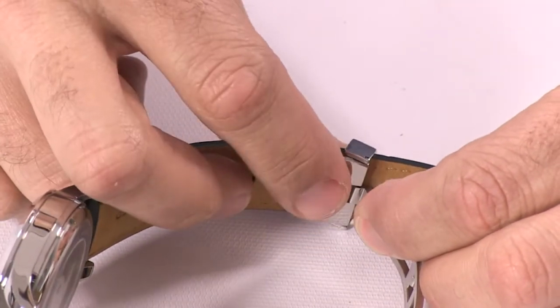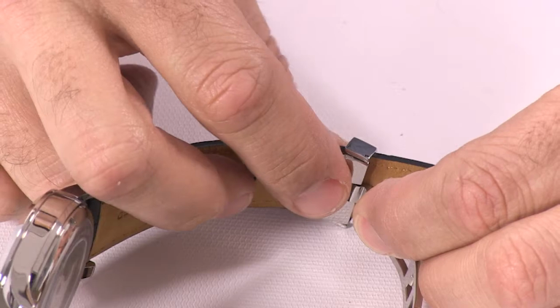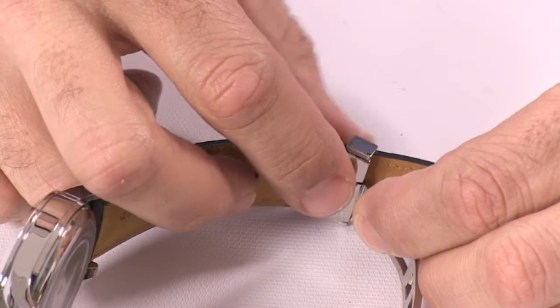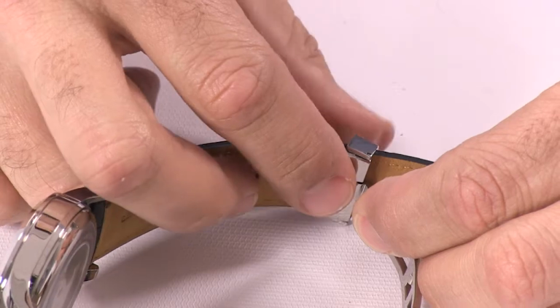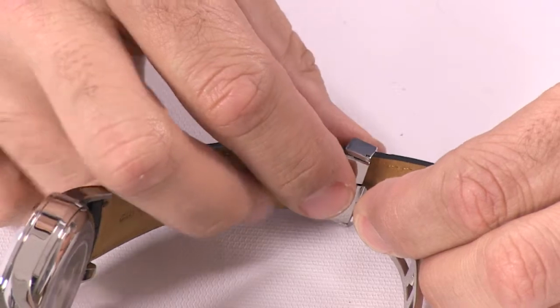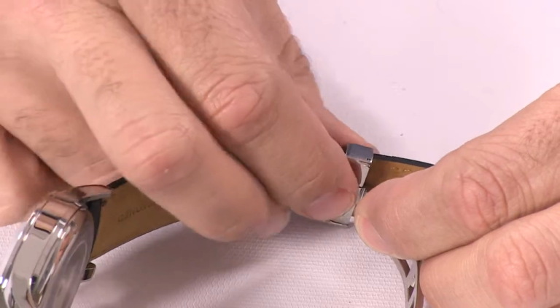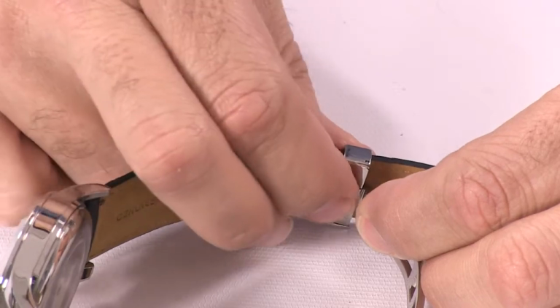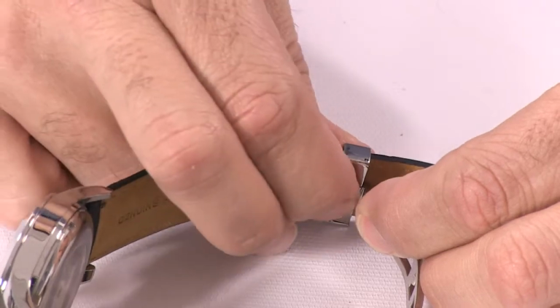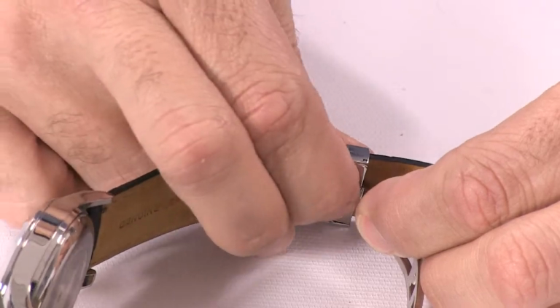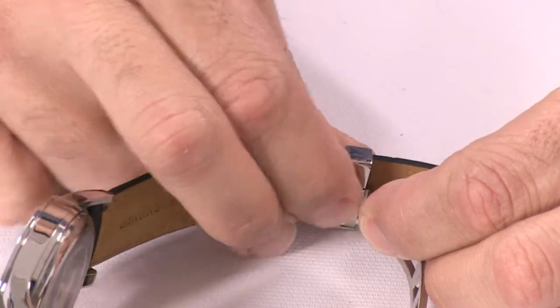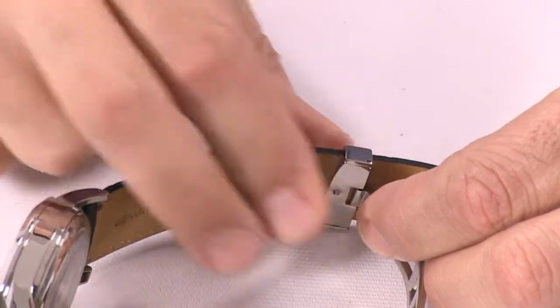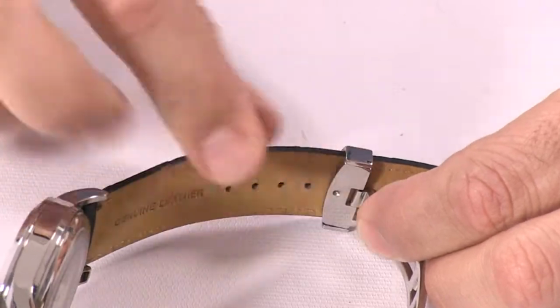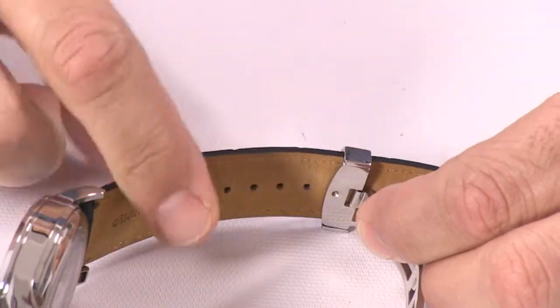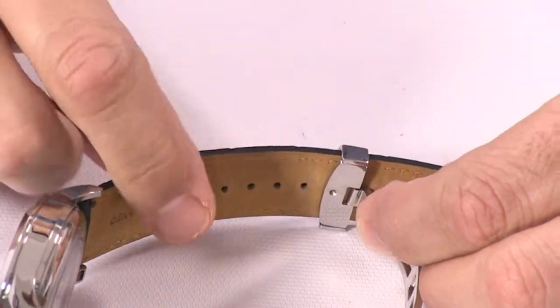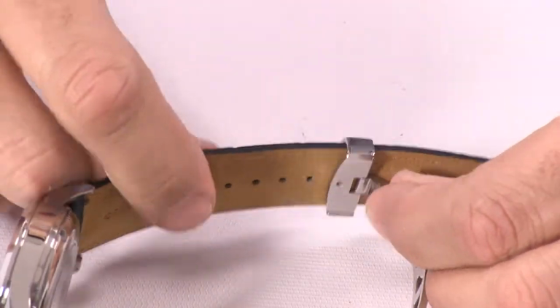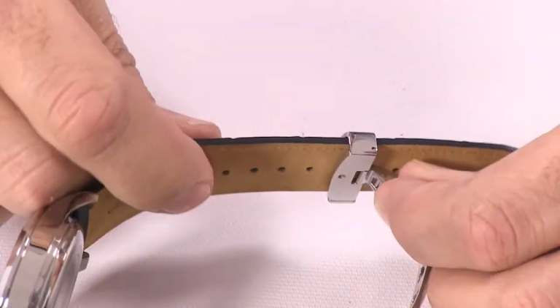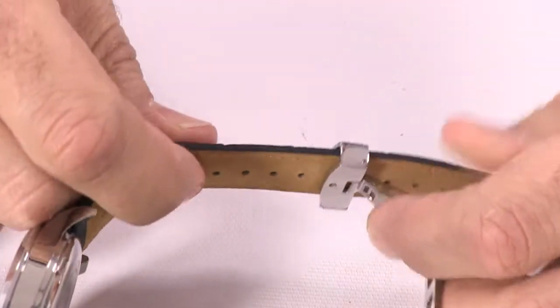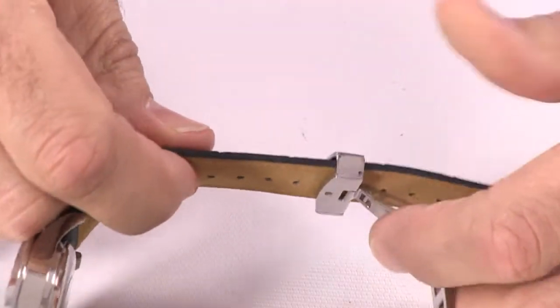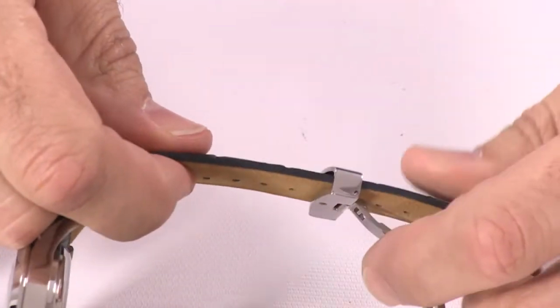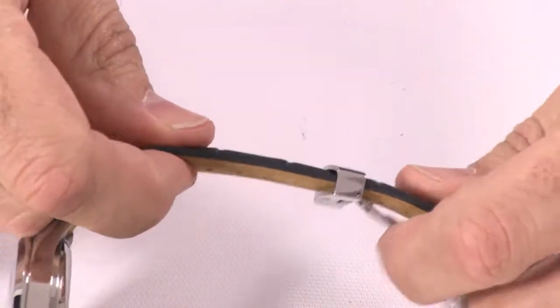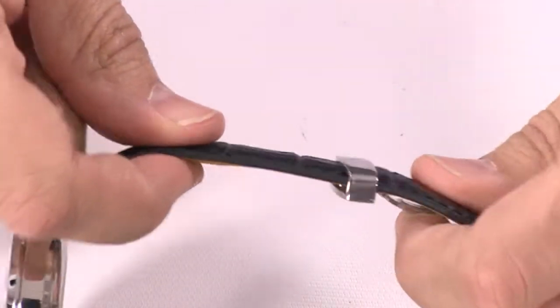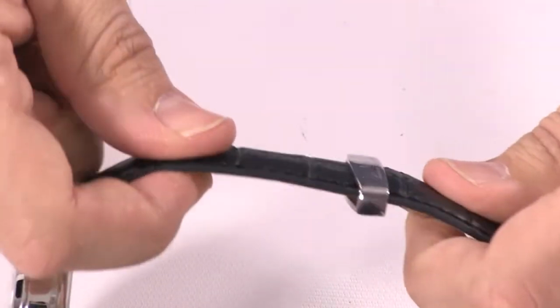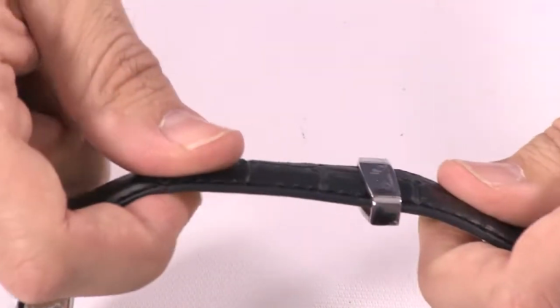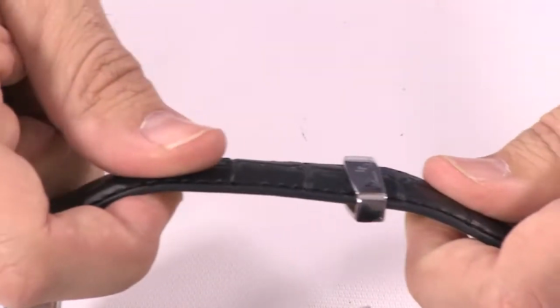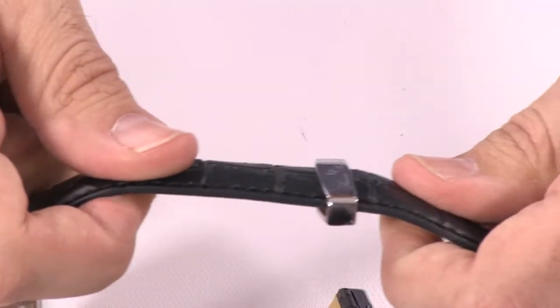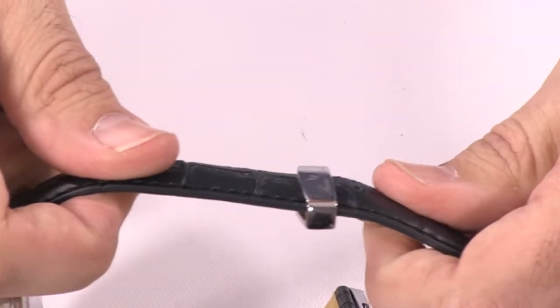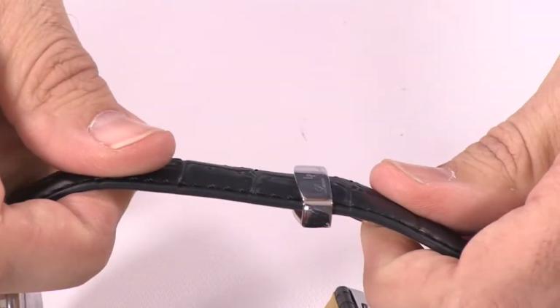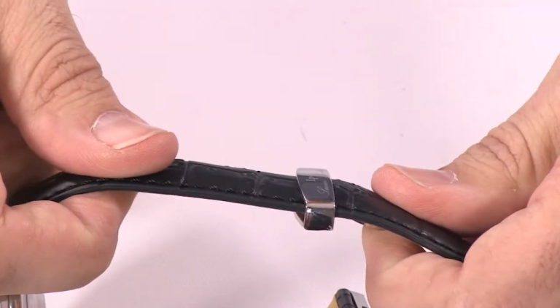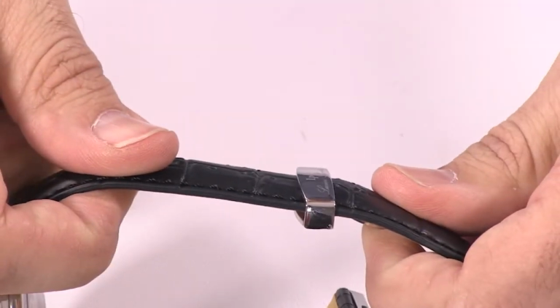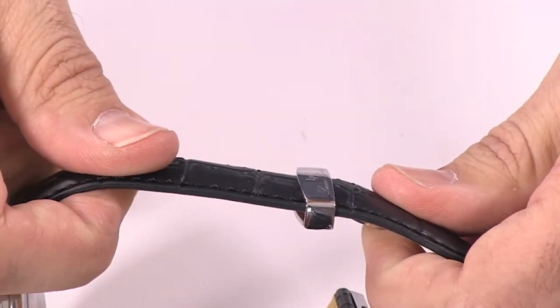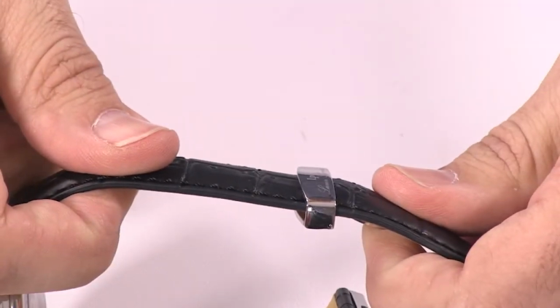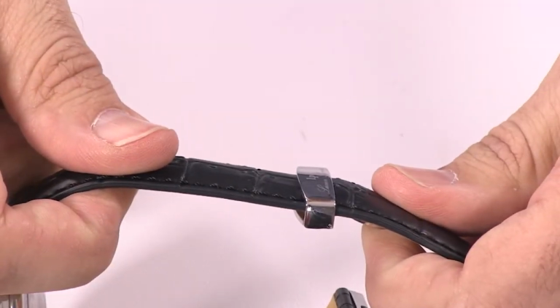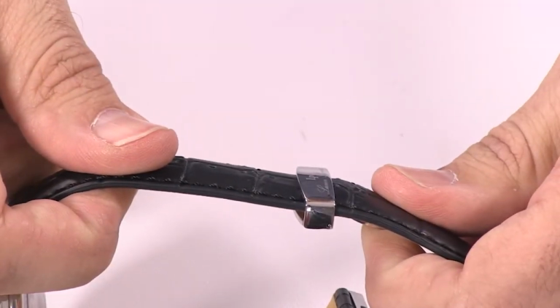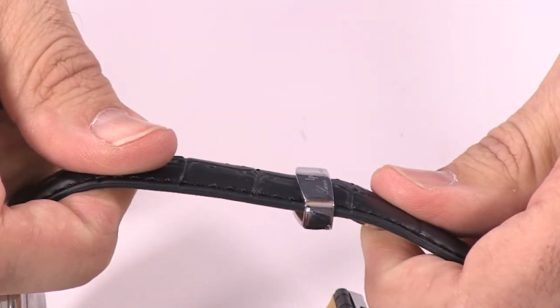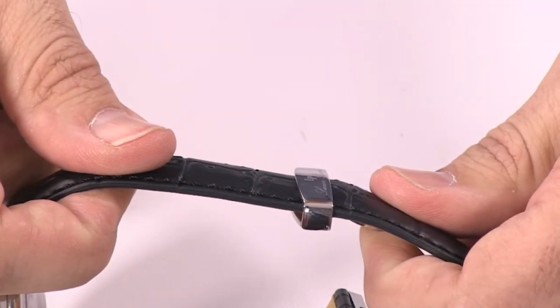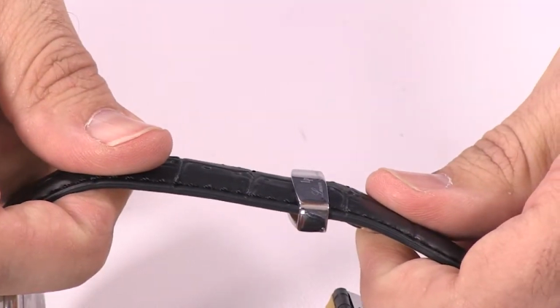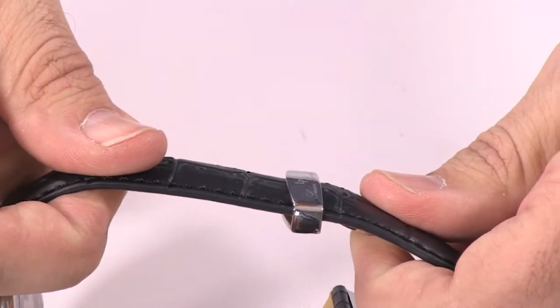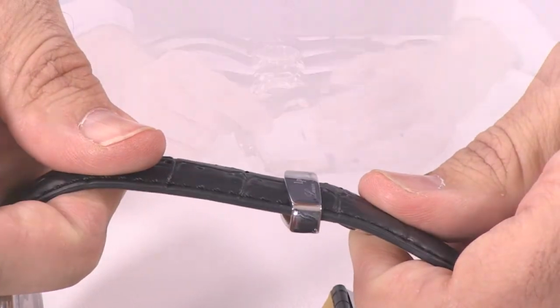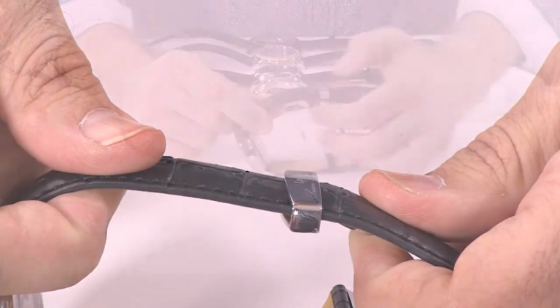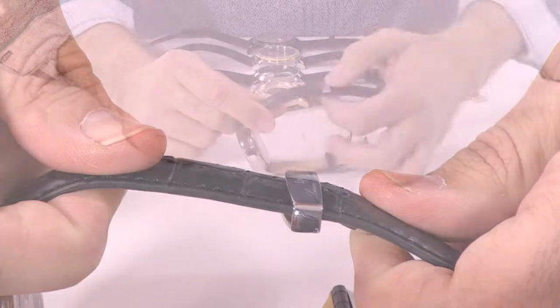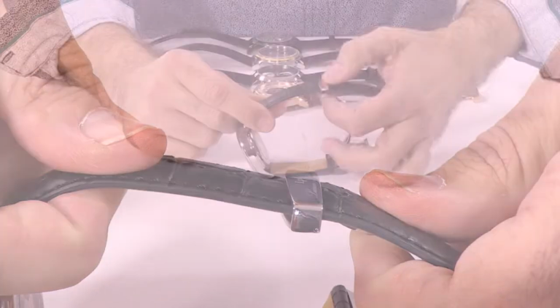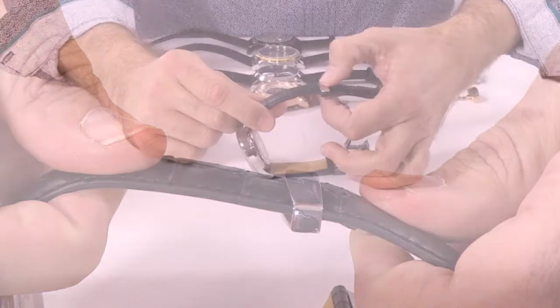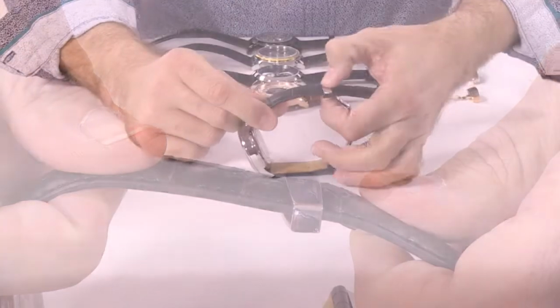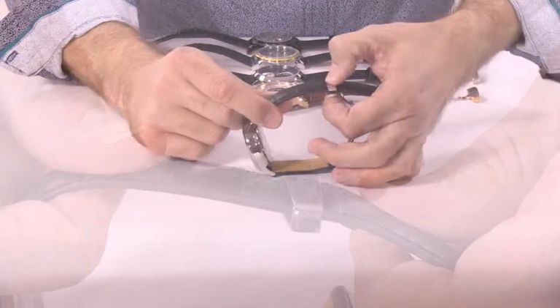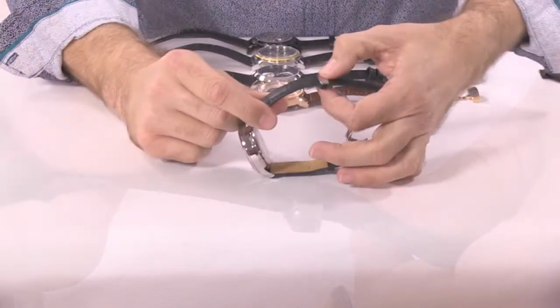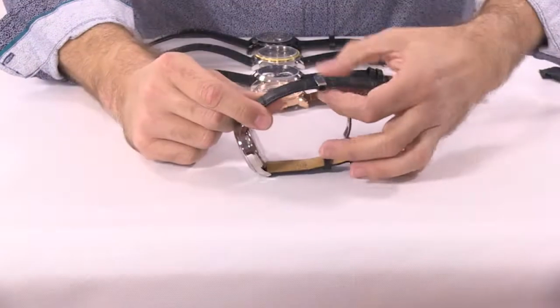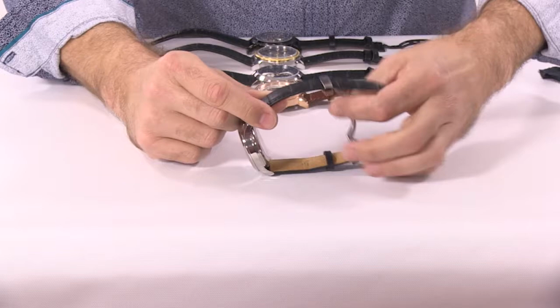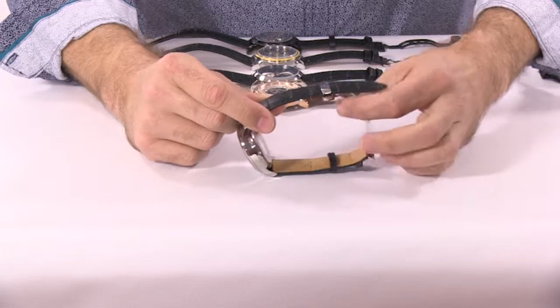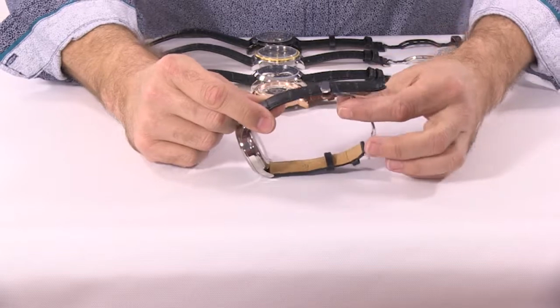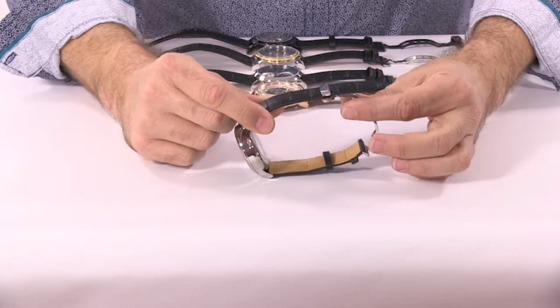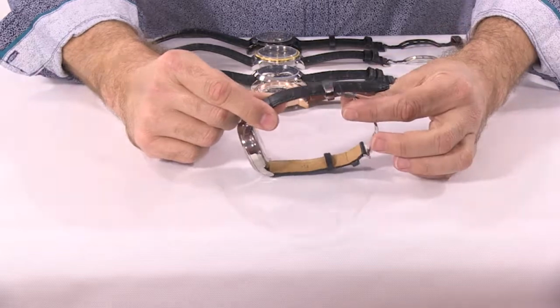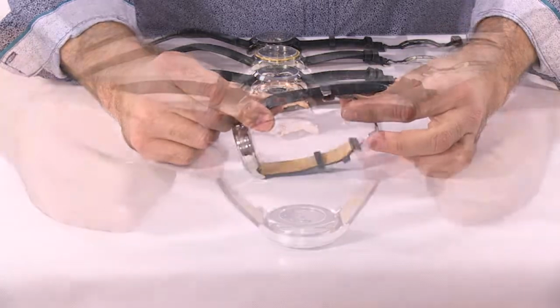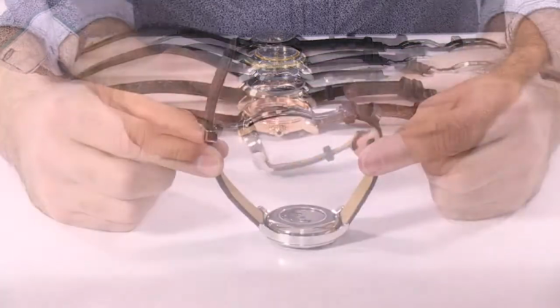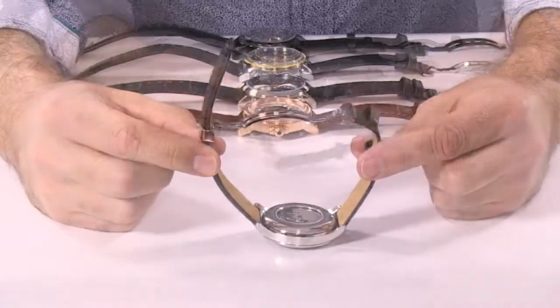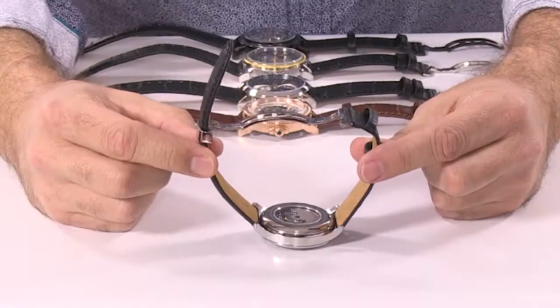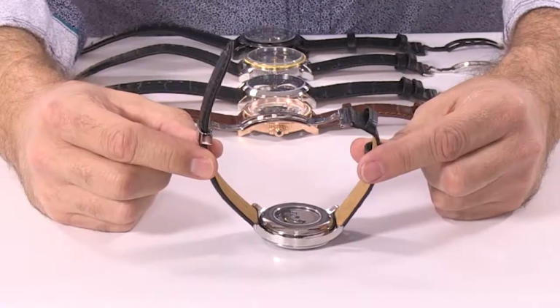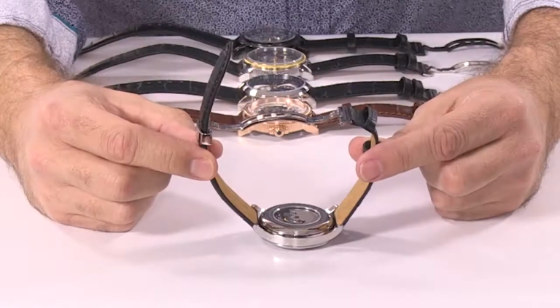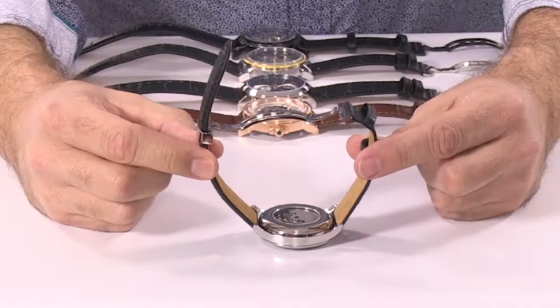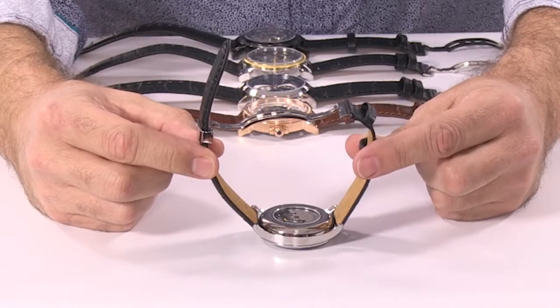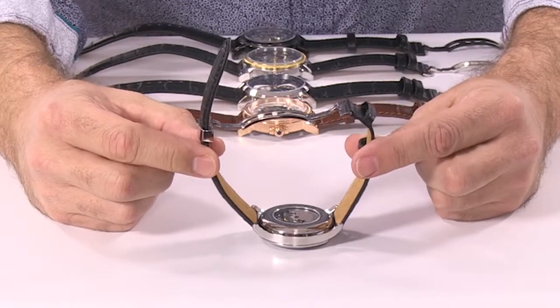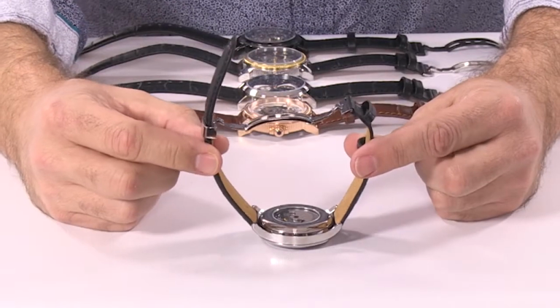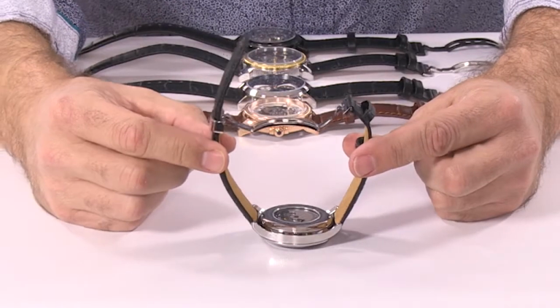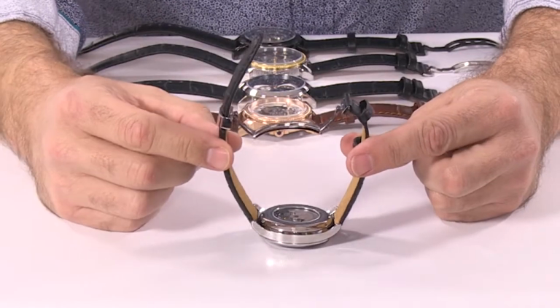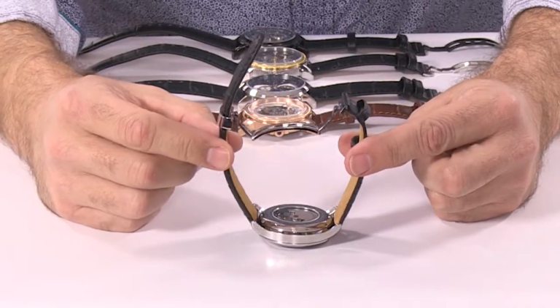Now if this is it, simply put that pin right over the hole and snap it into place. Now that is locked — it's ready to be used.